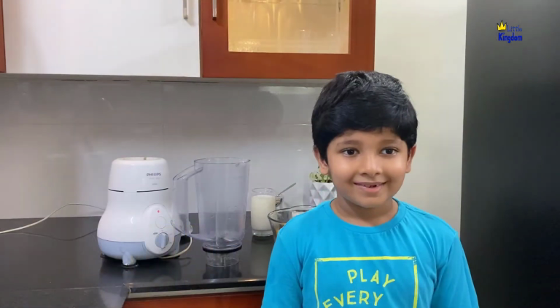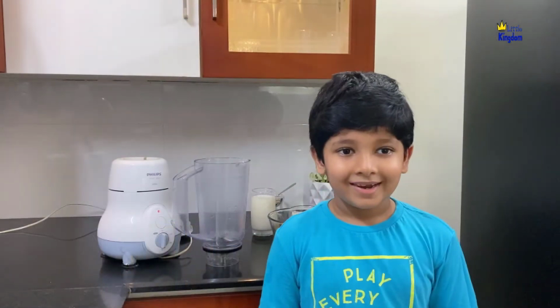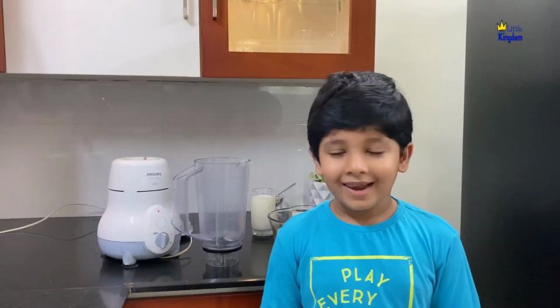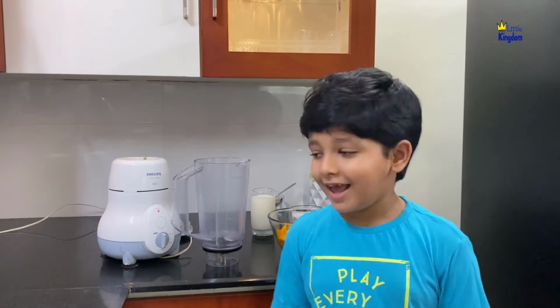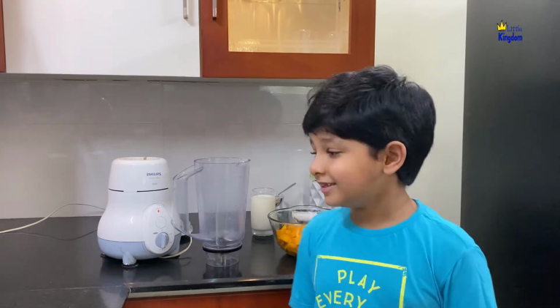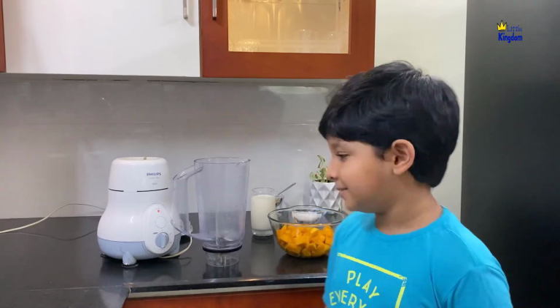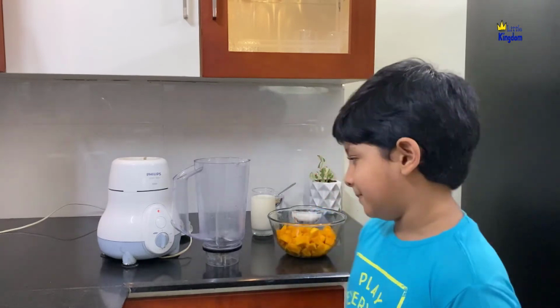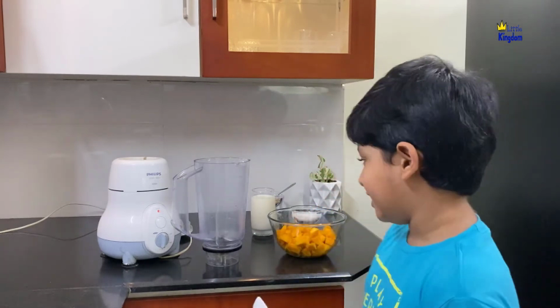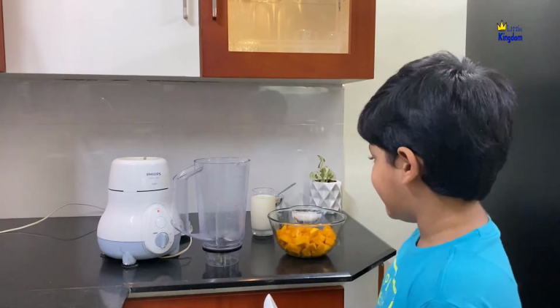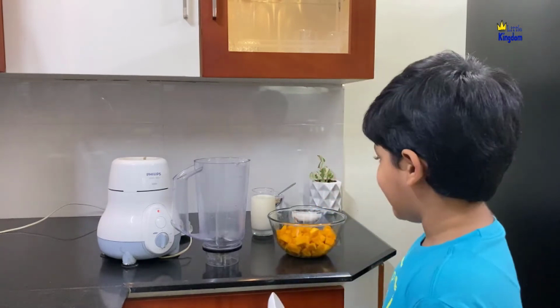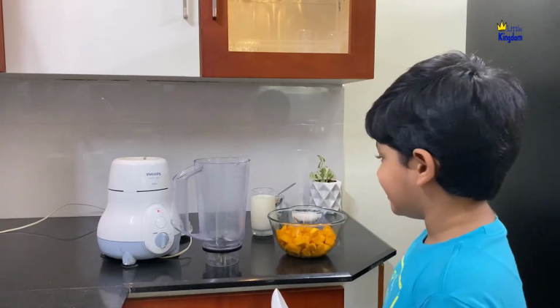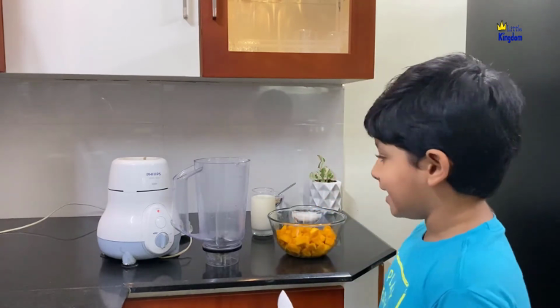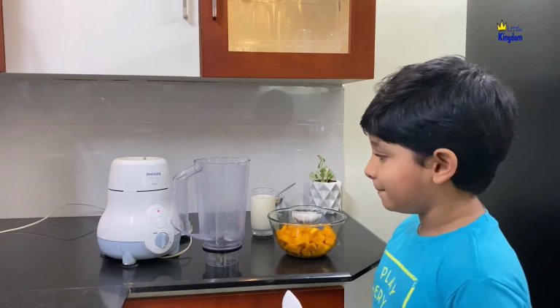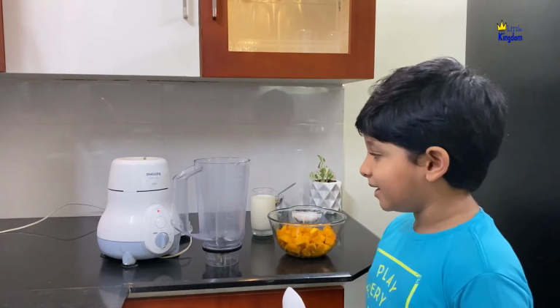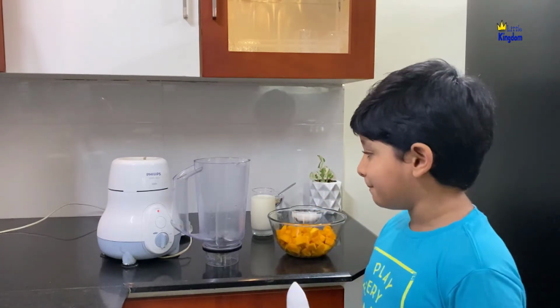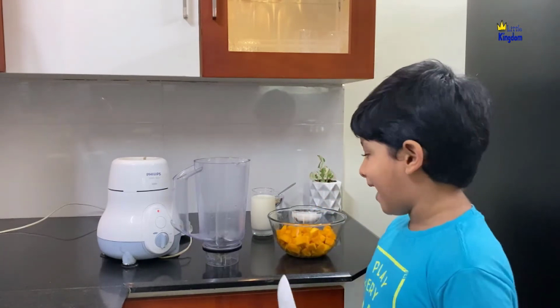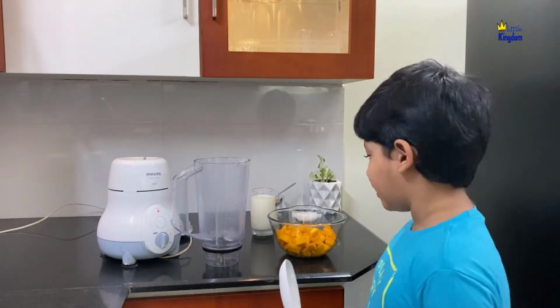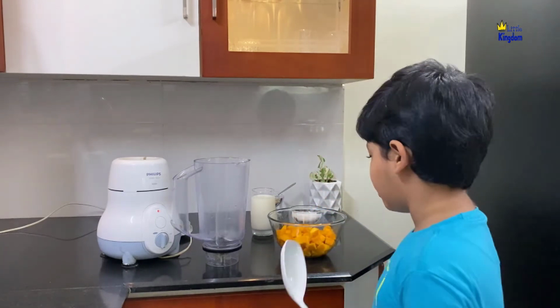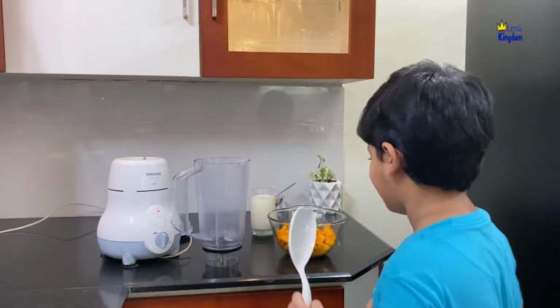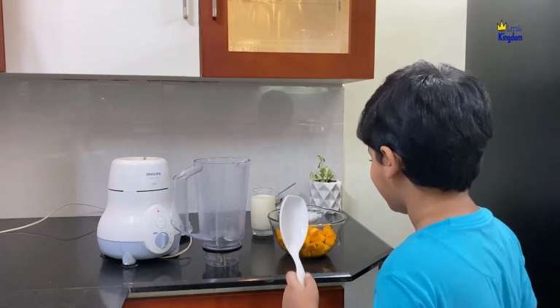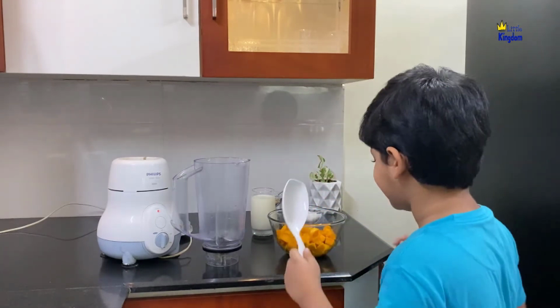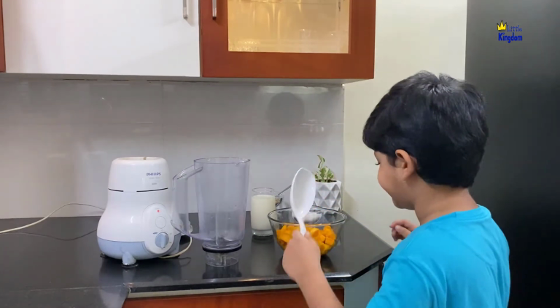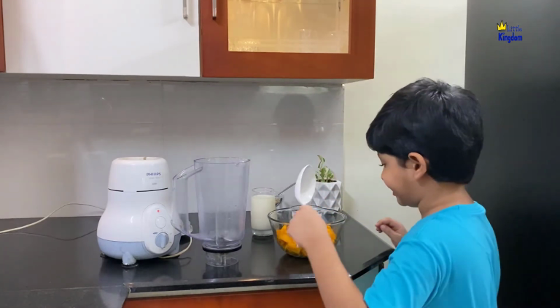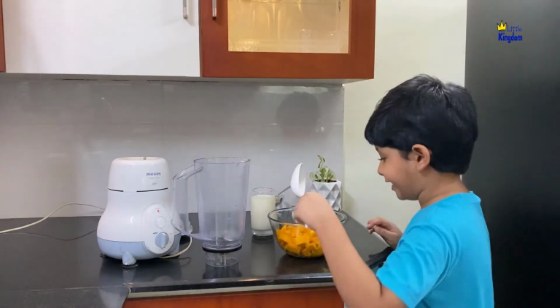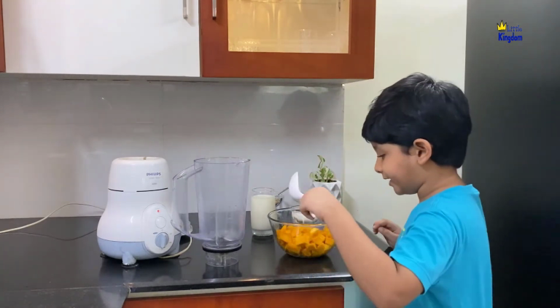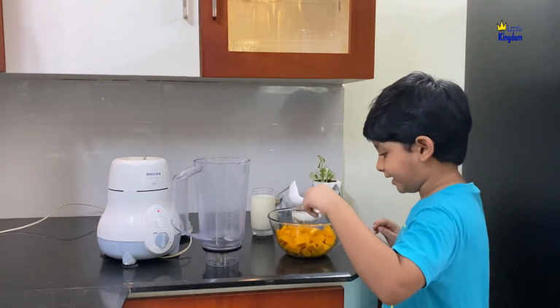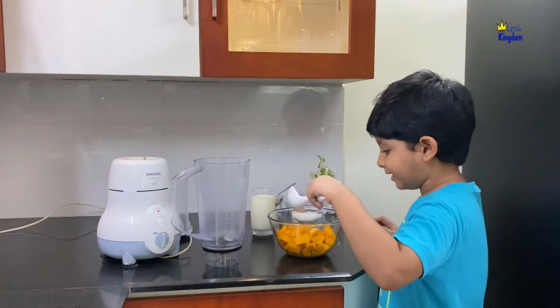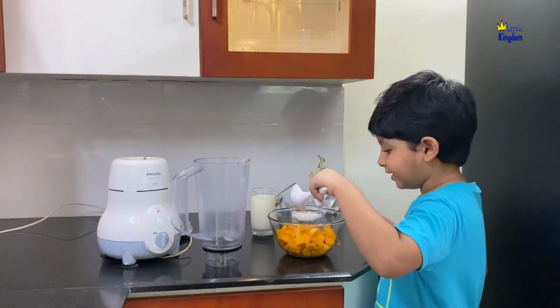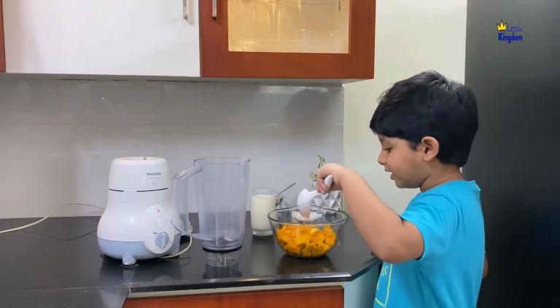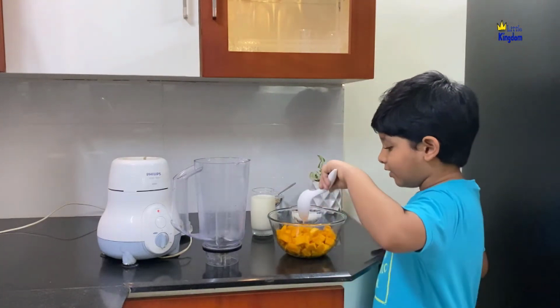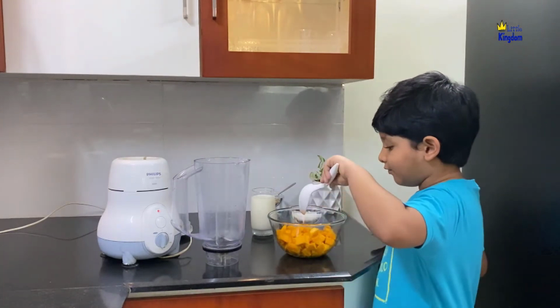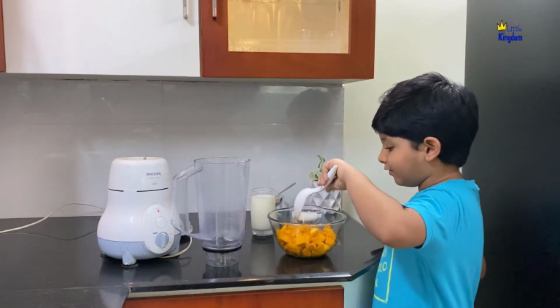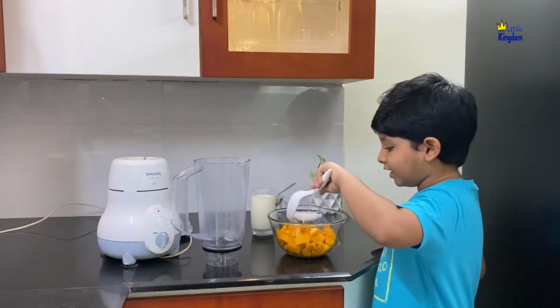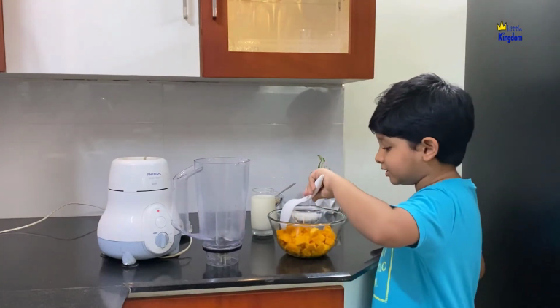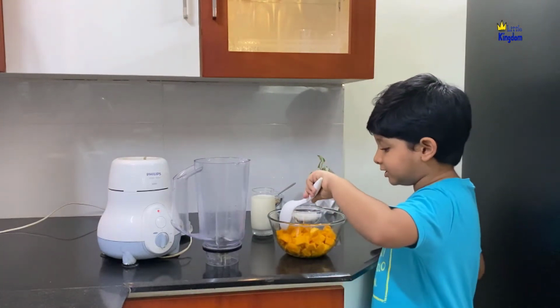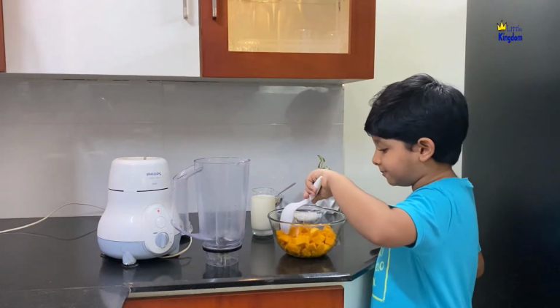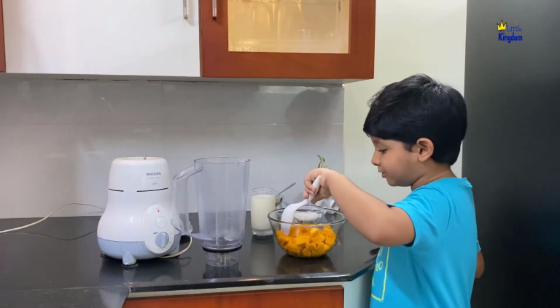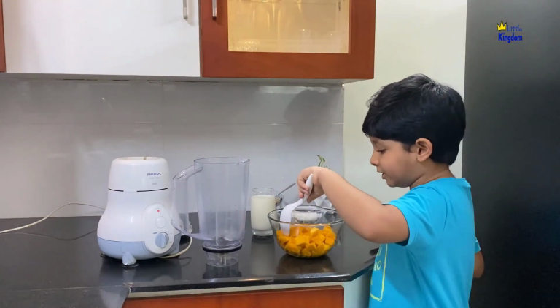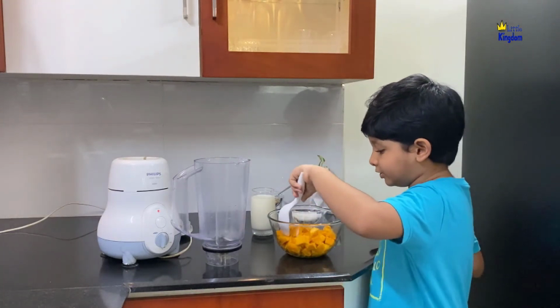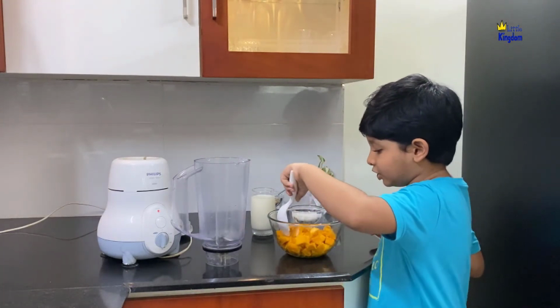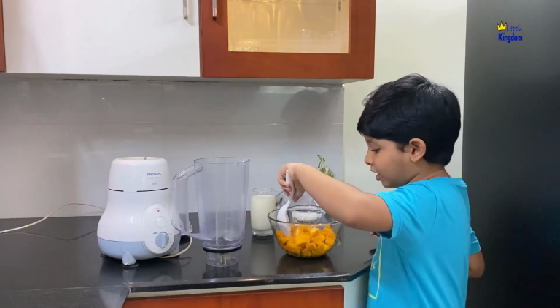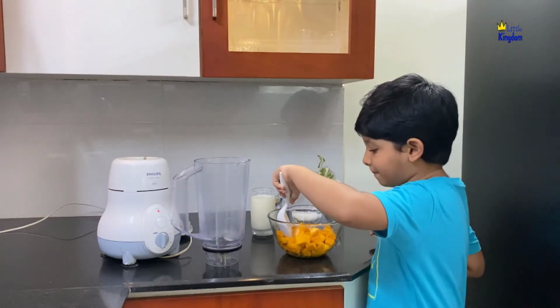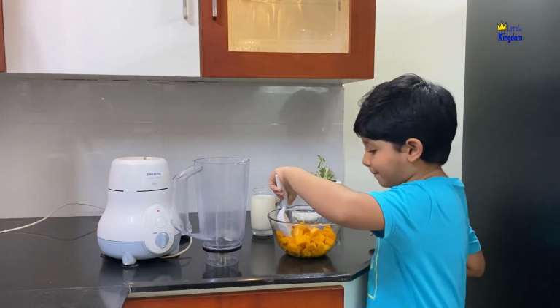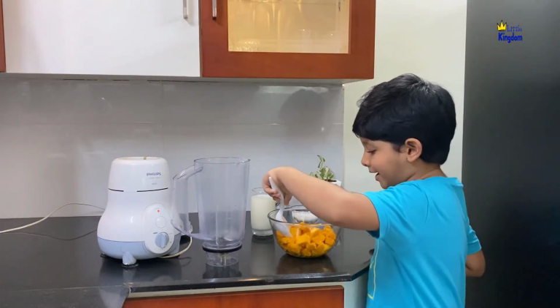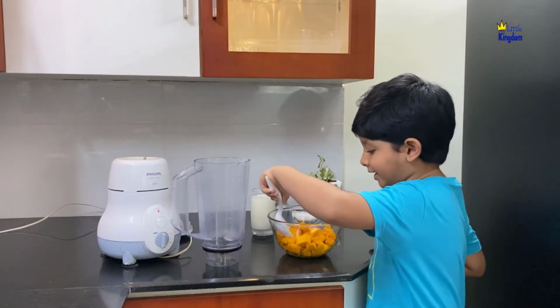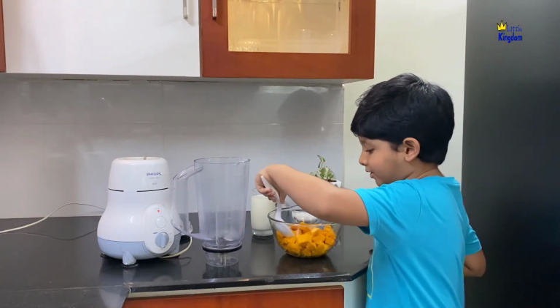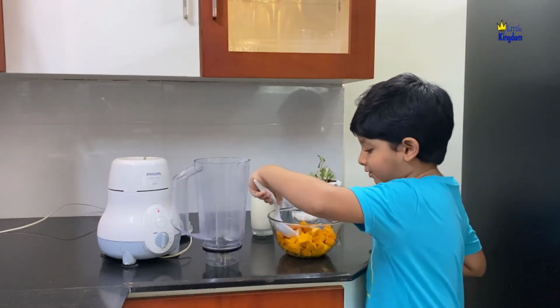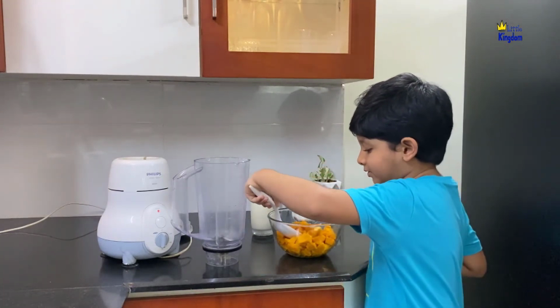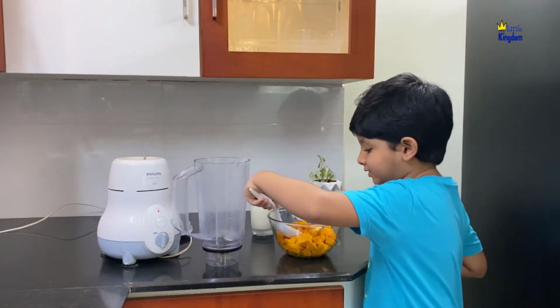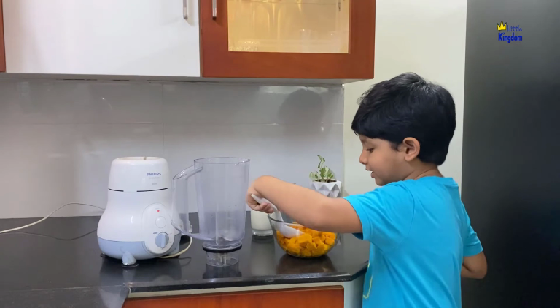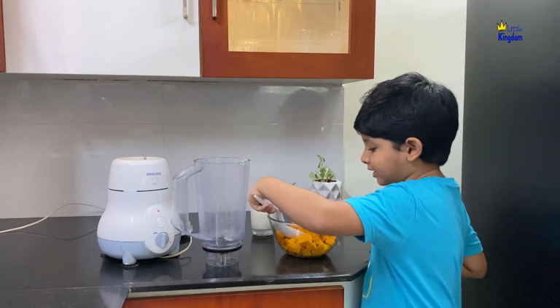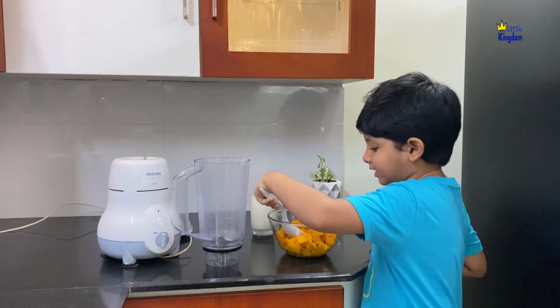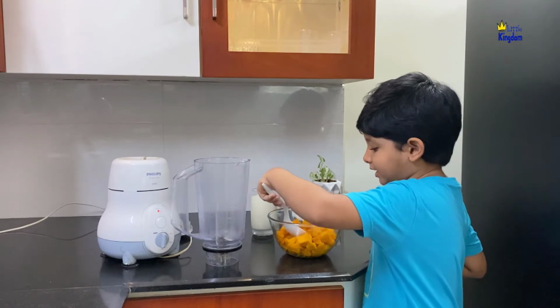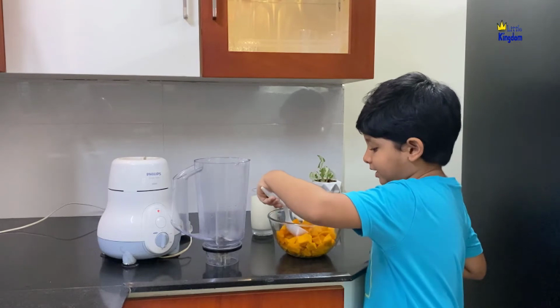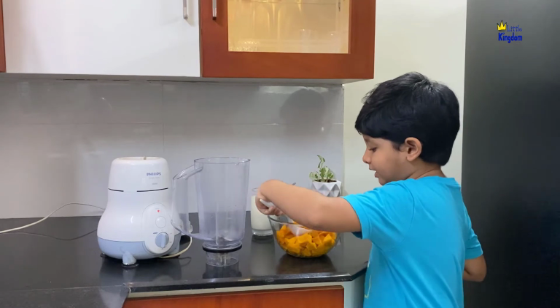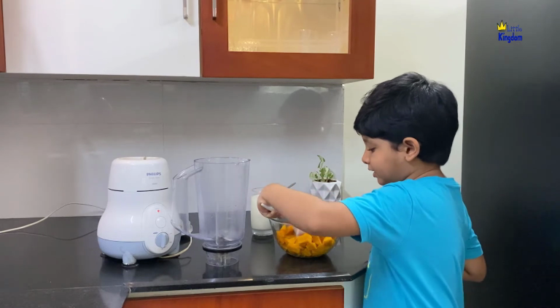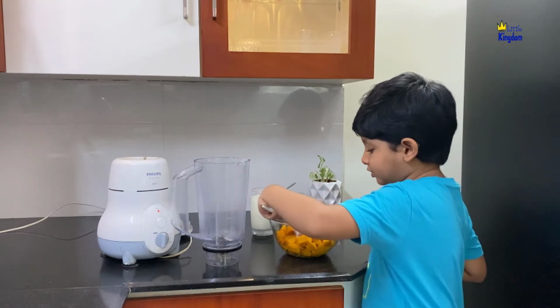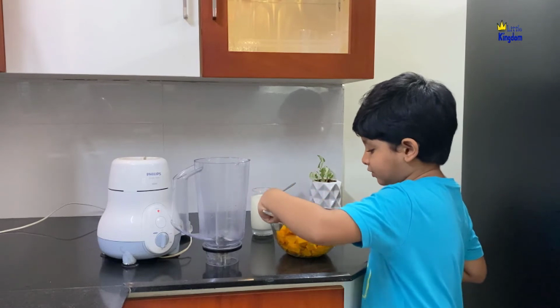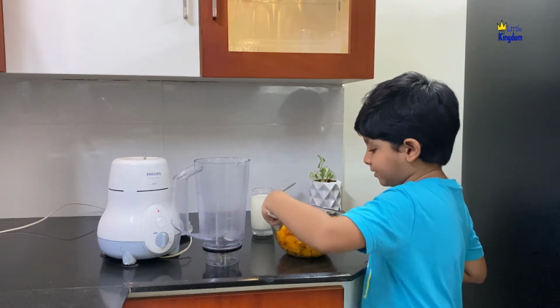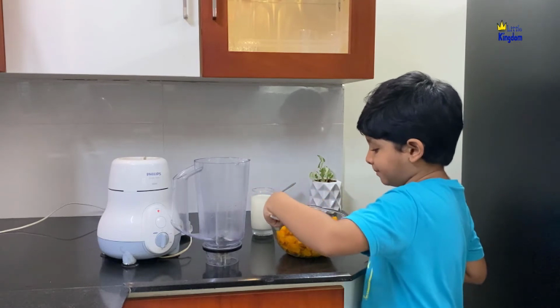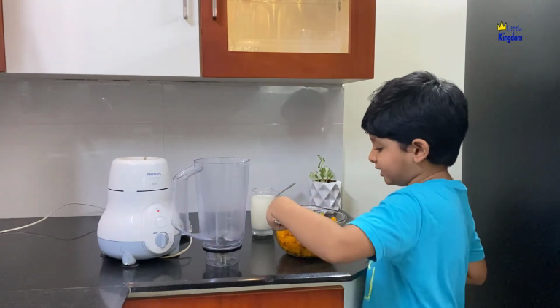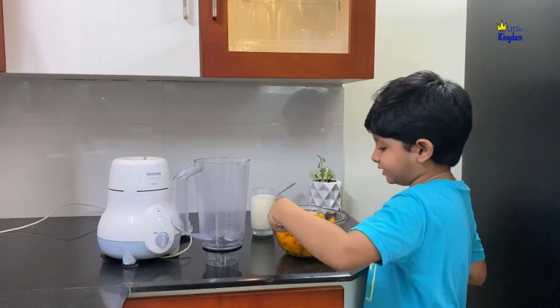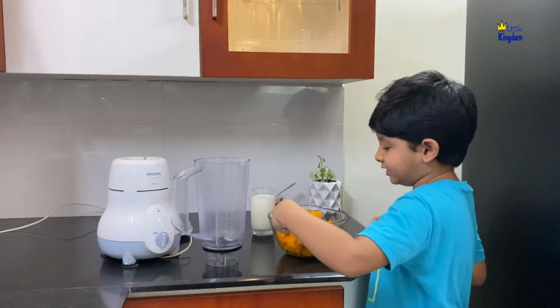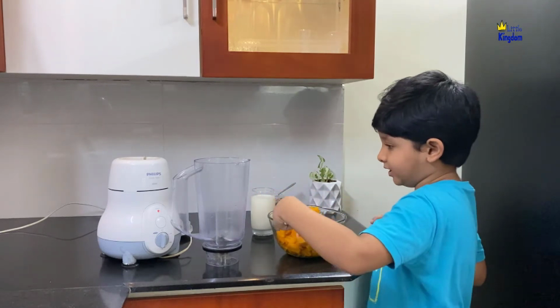Let's make a yummy mango milkshake. First, put the chopped mangoes into the mixer.